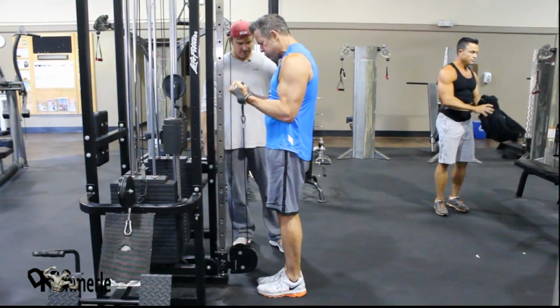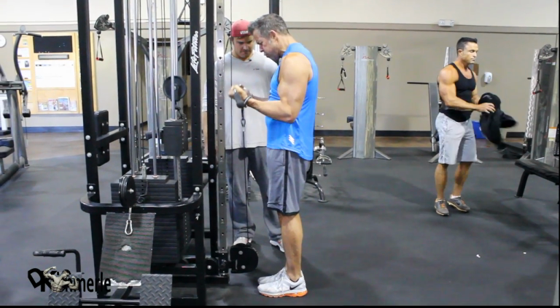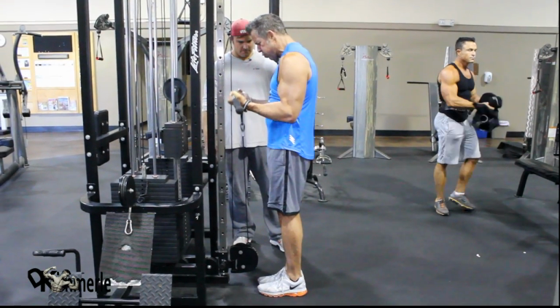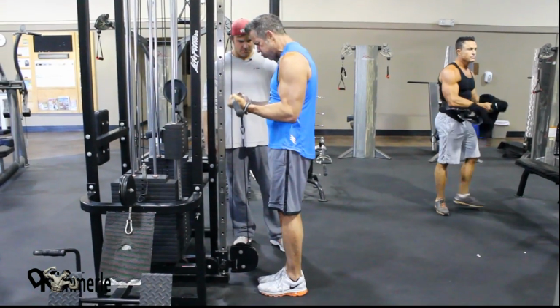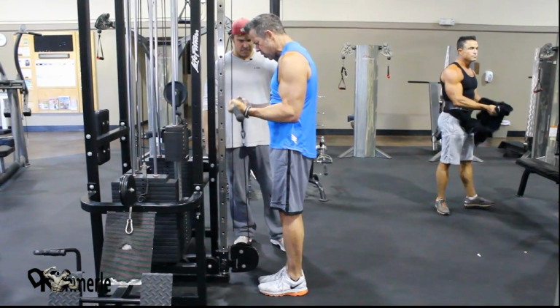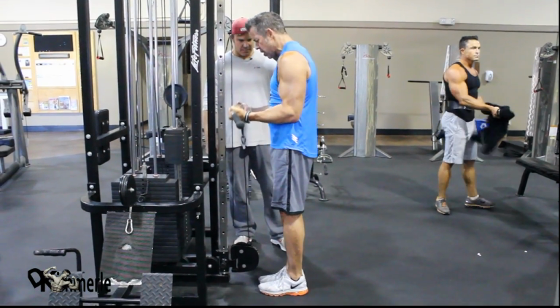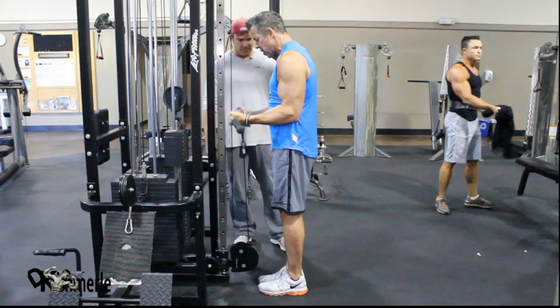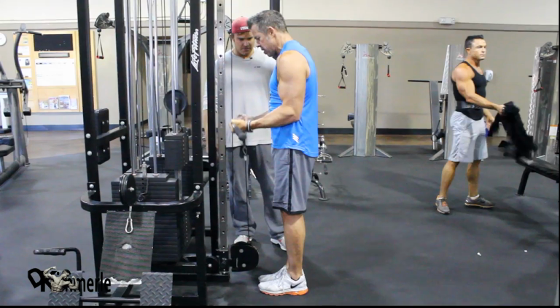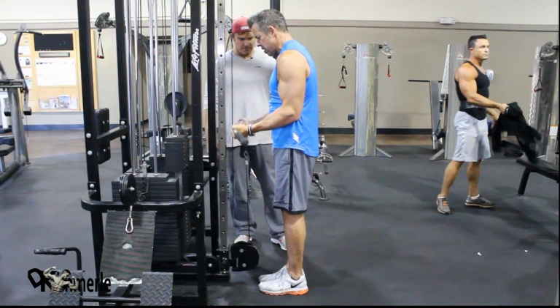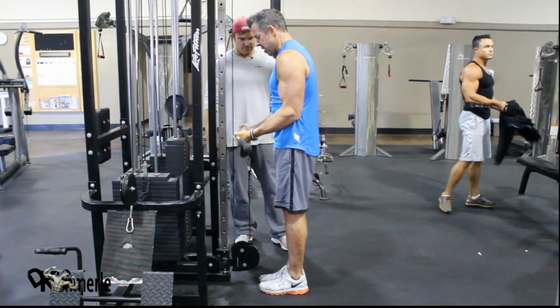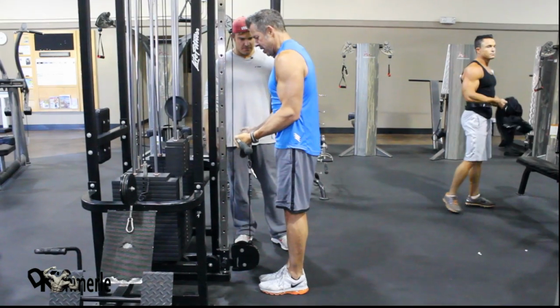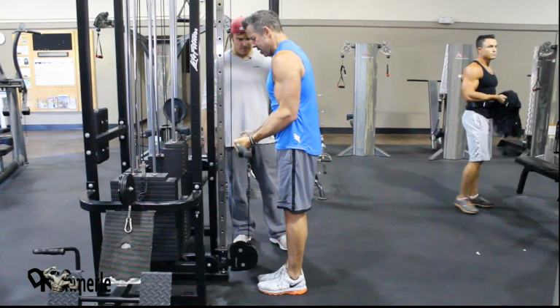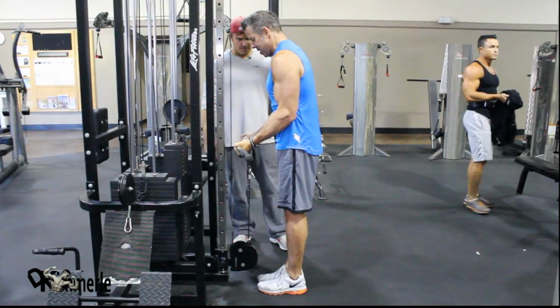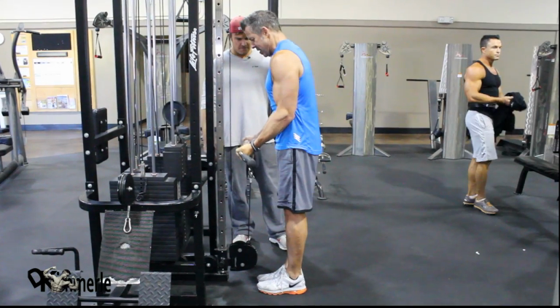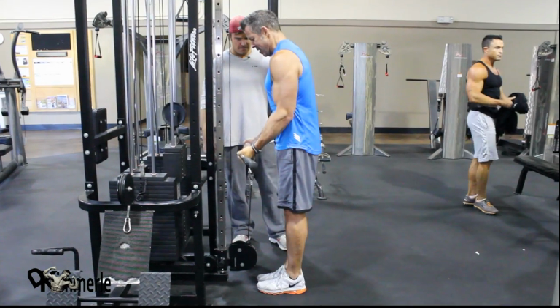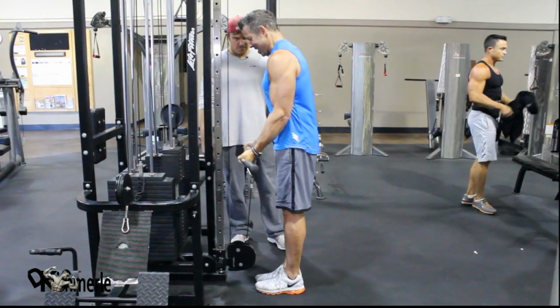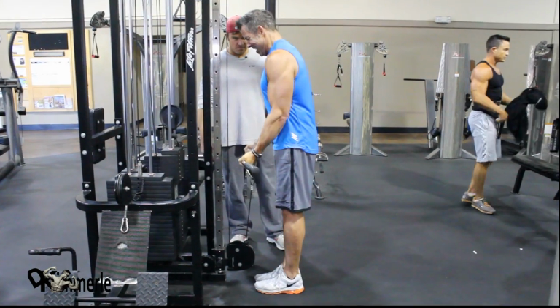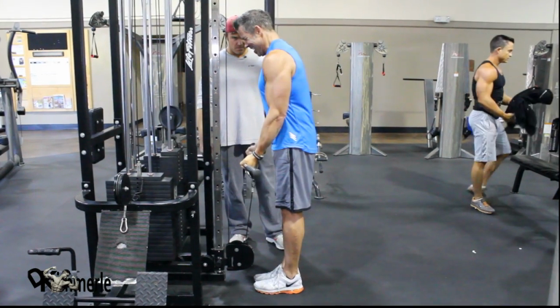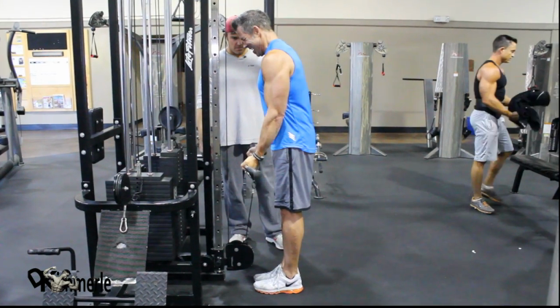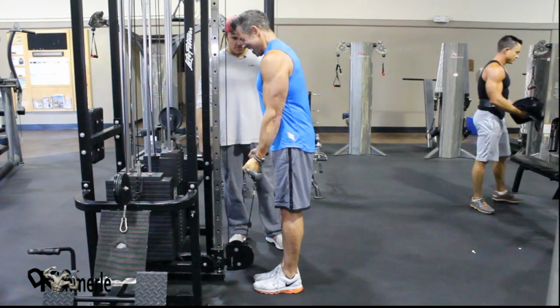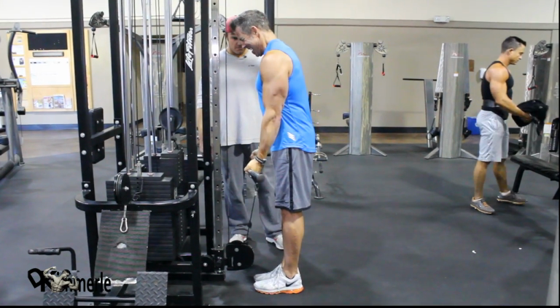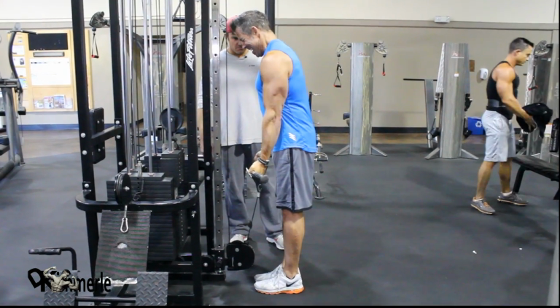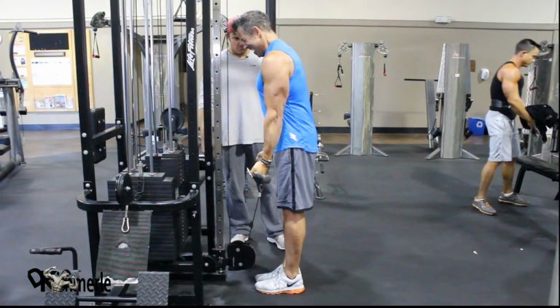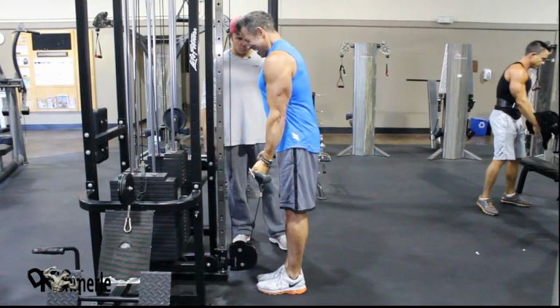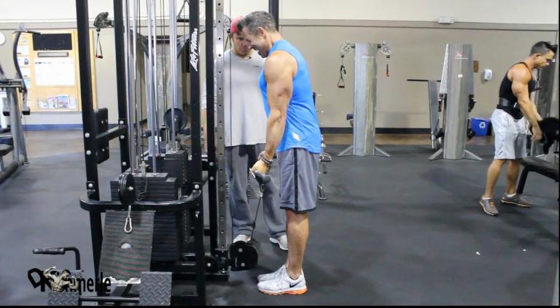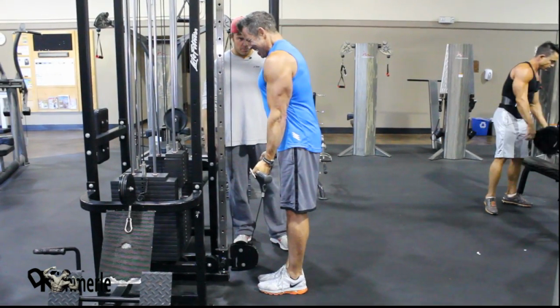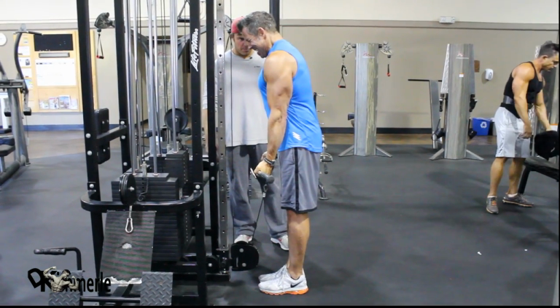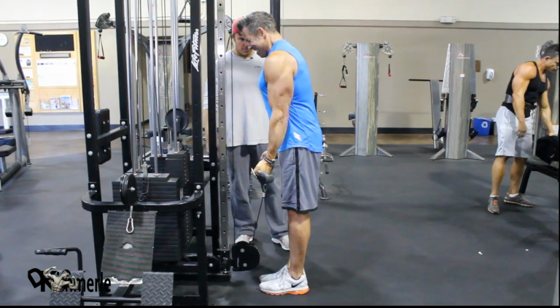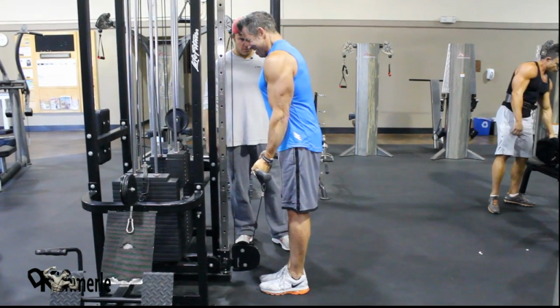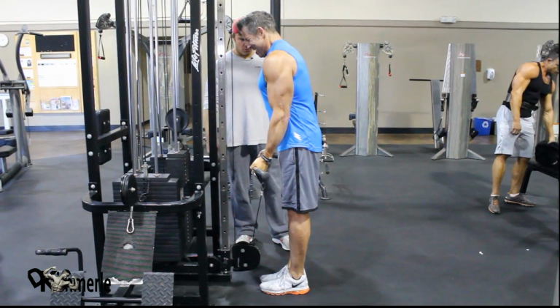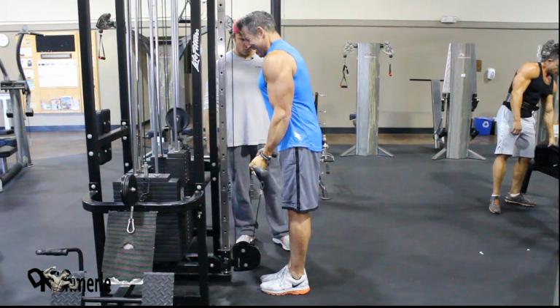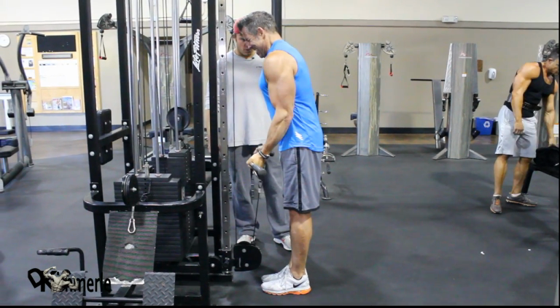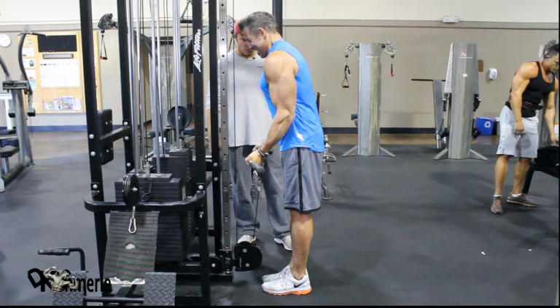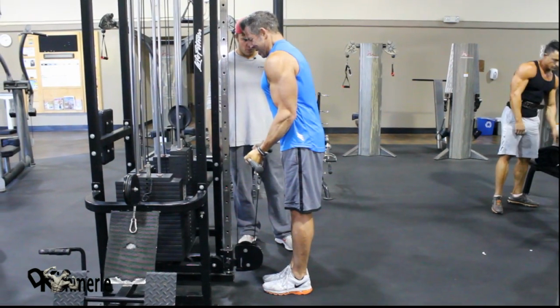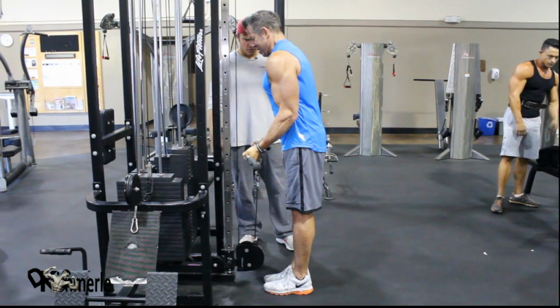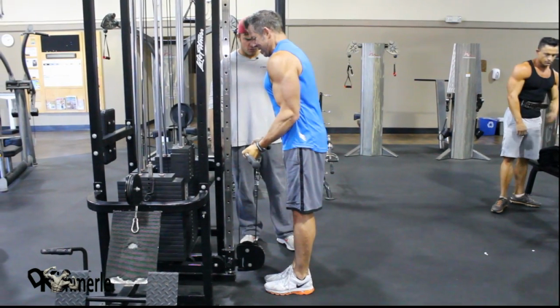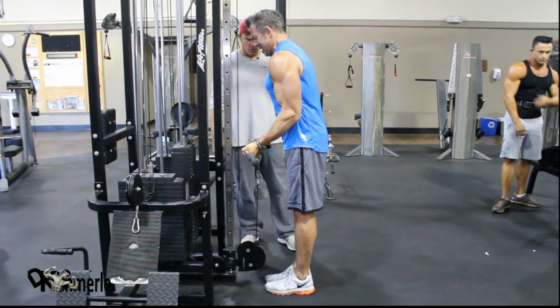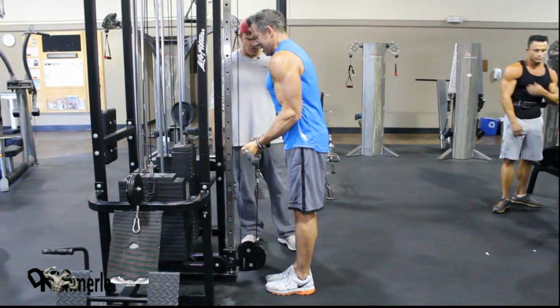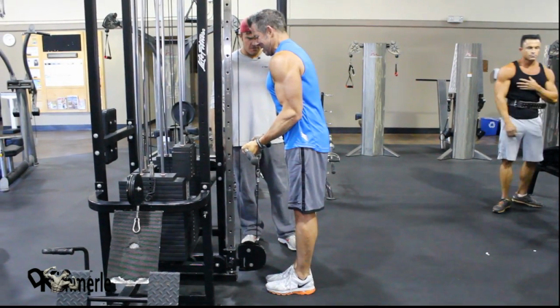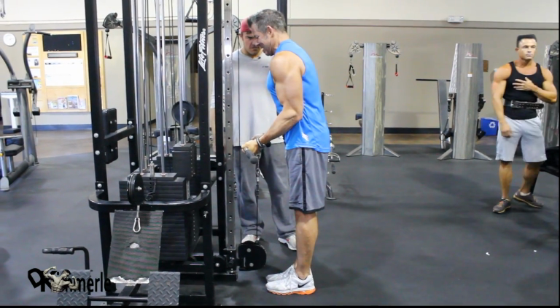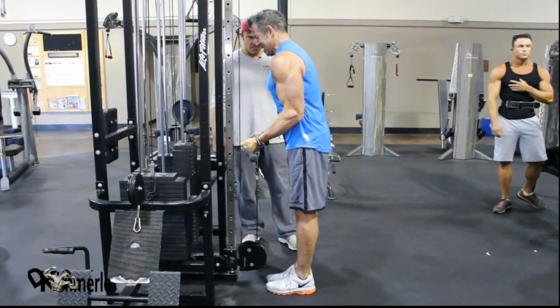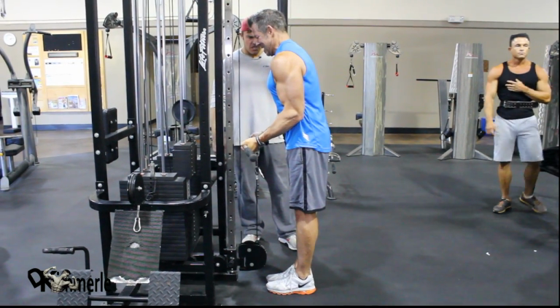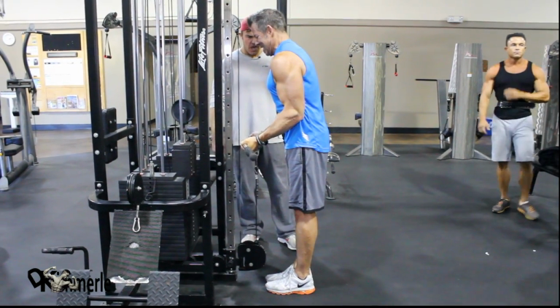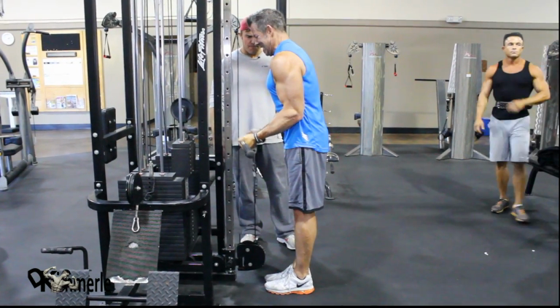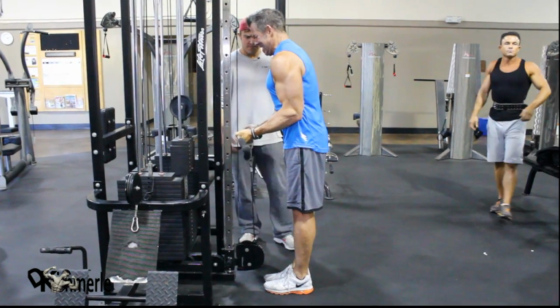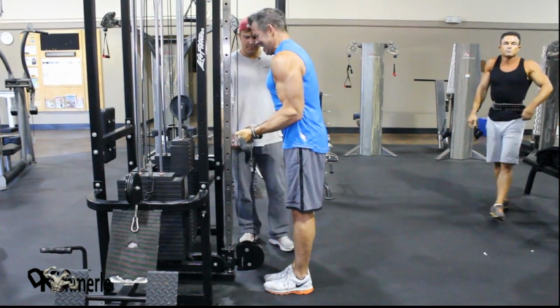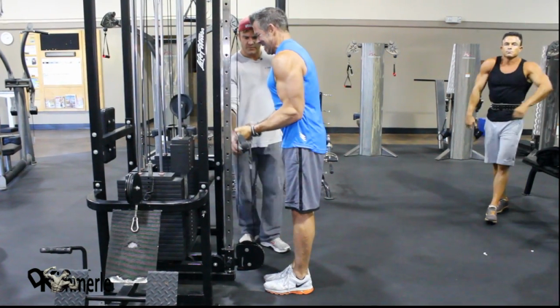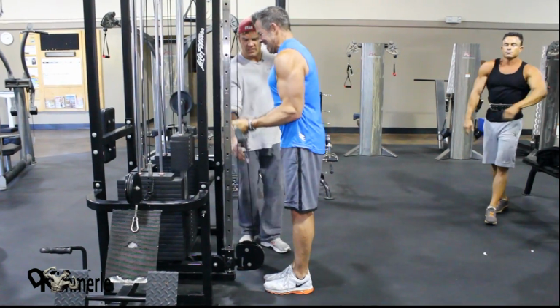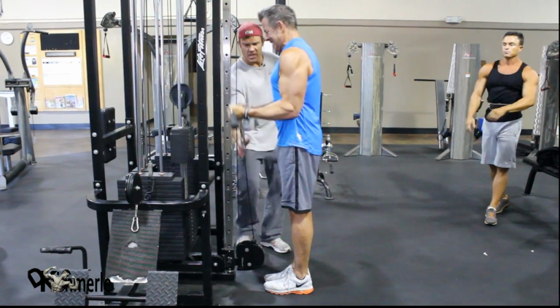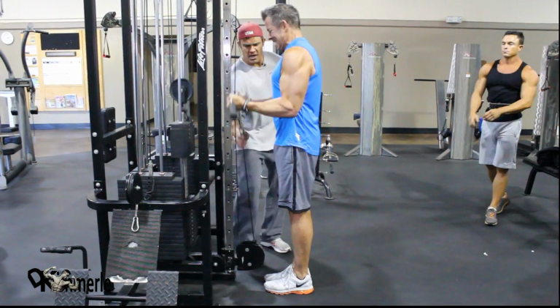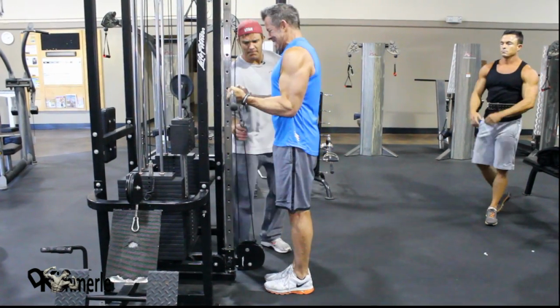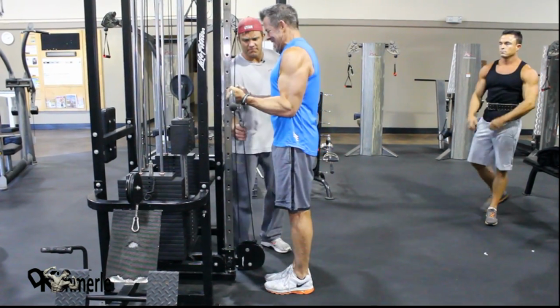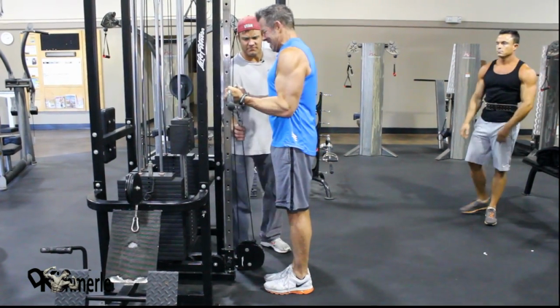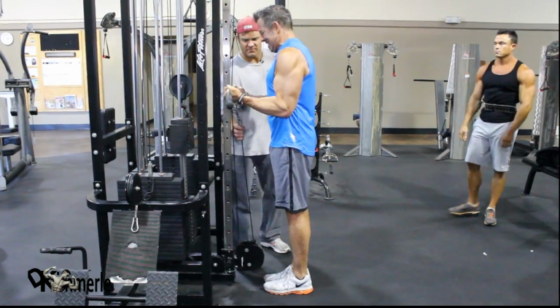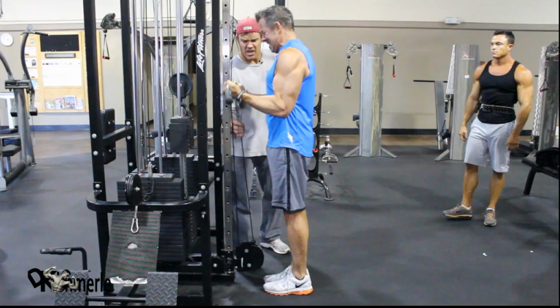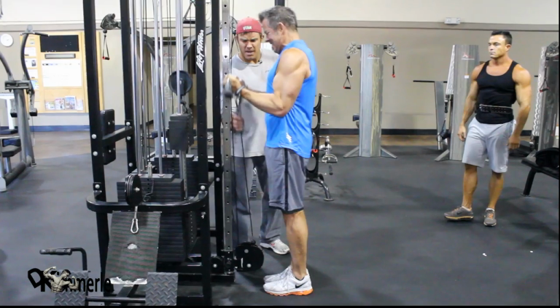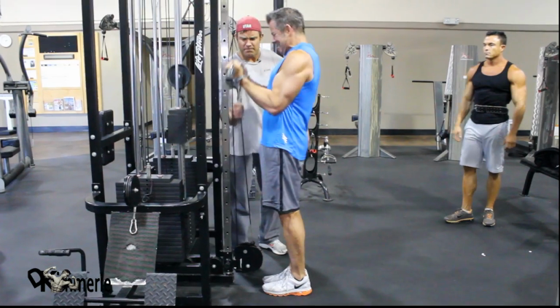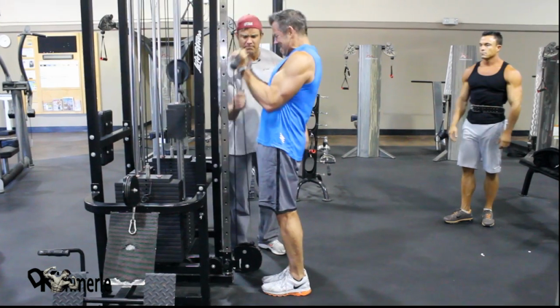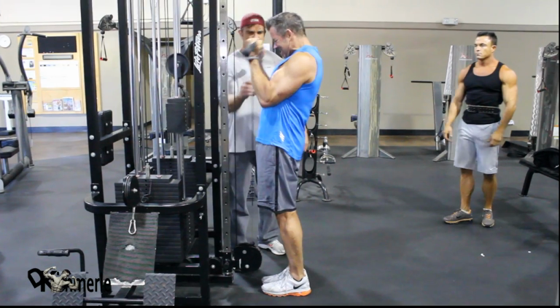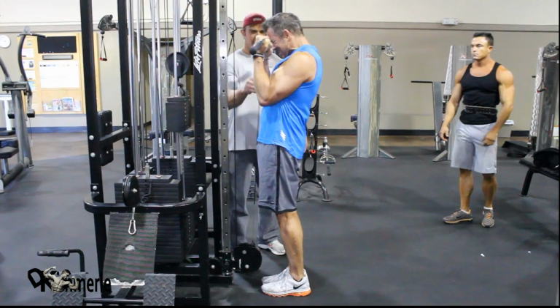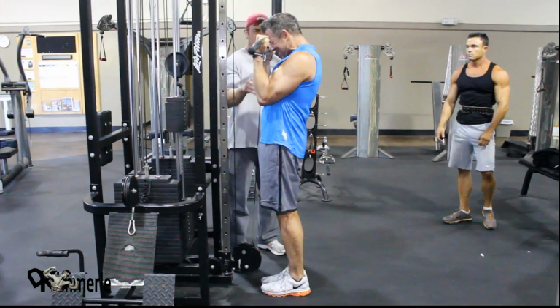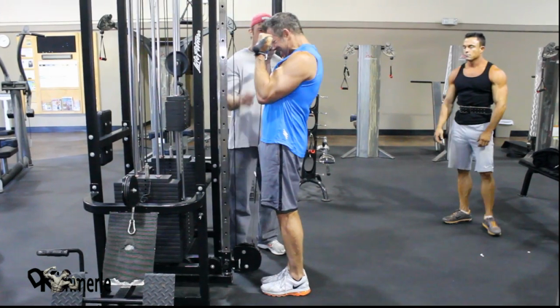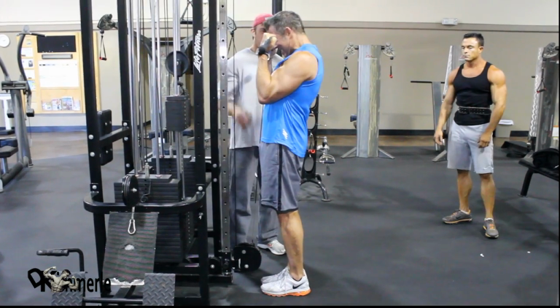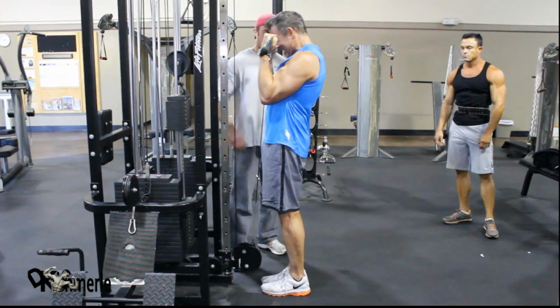Belly. Core, core, core. Up. Up. Up. Yes.